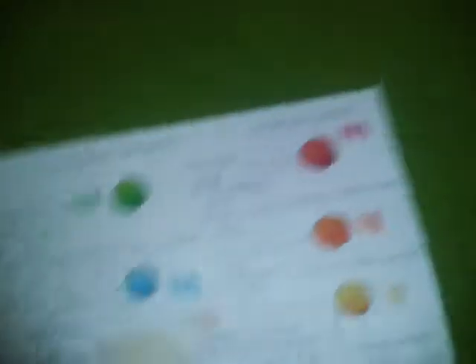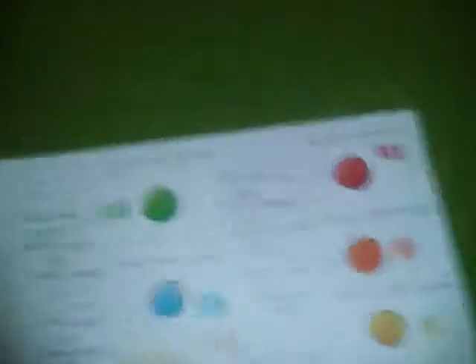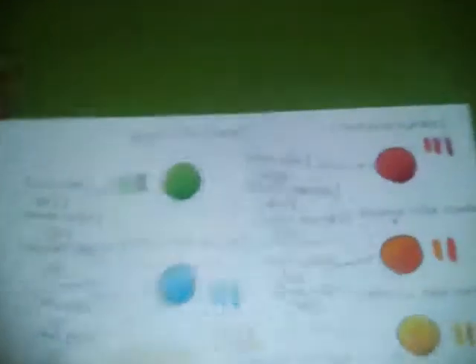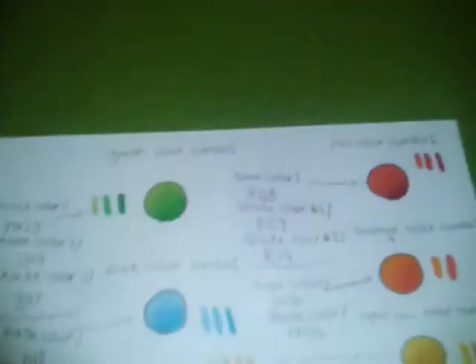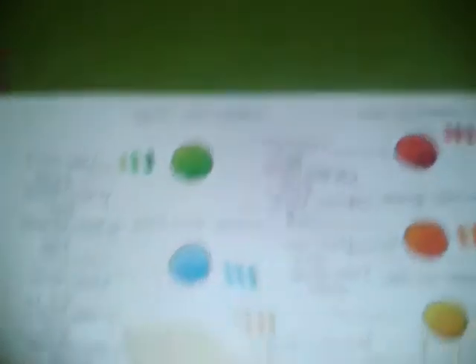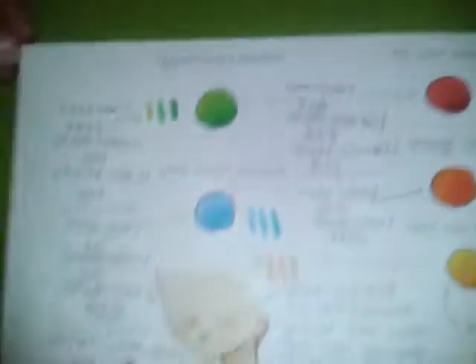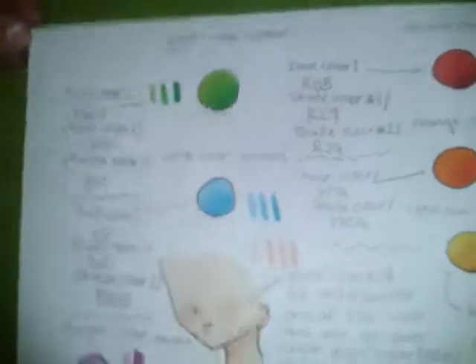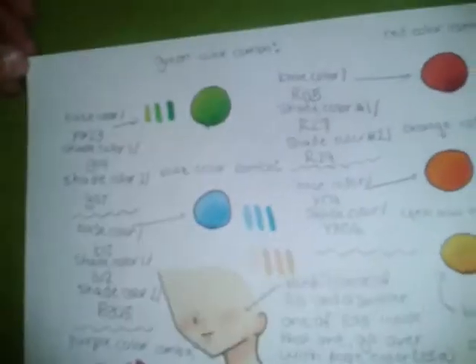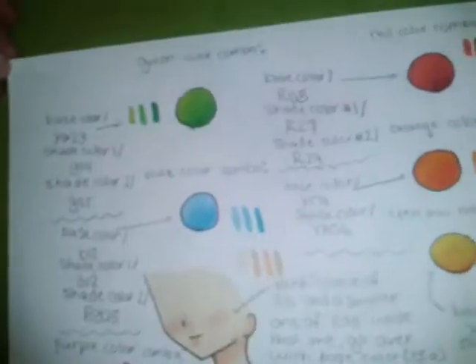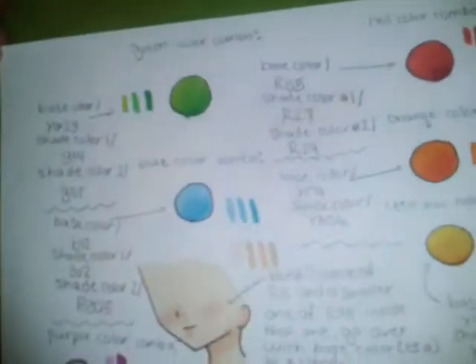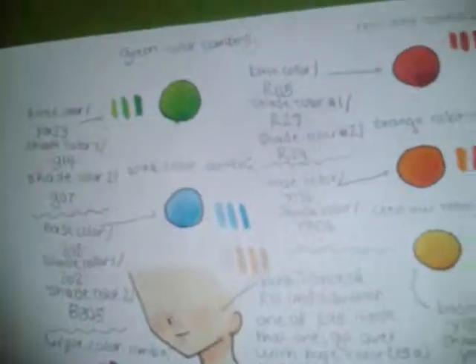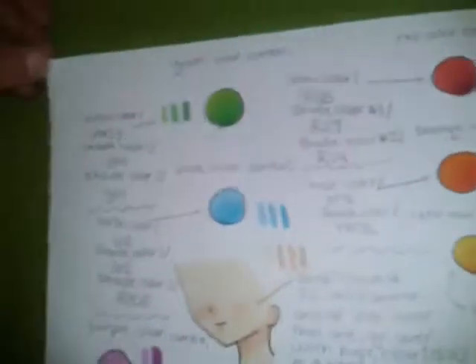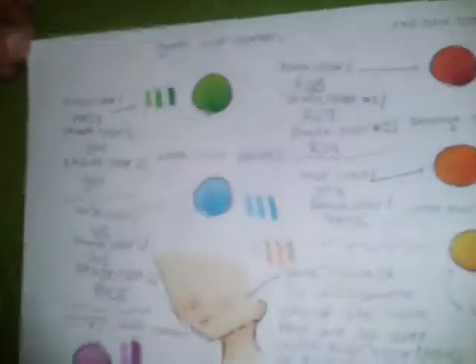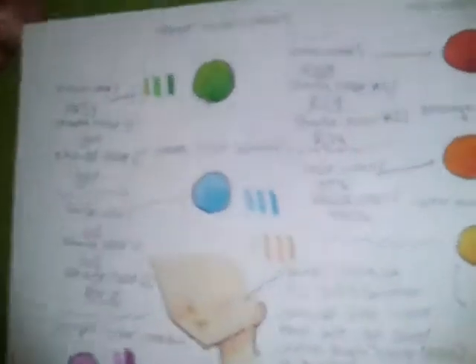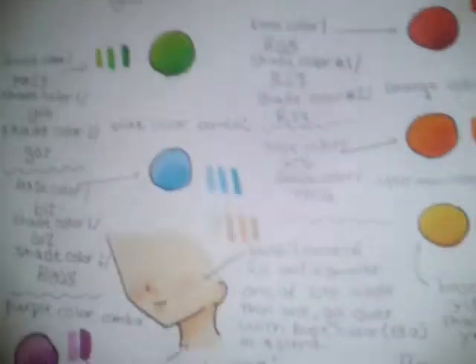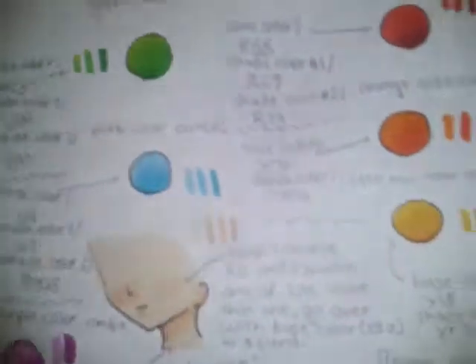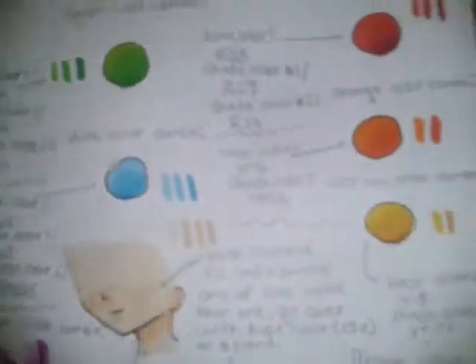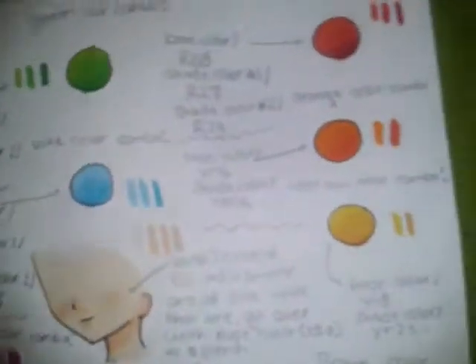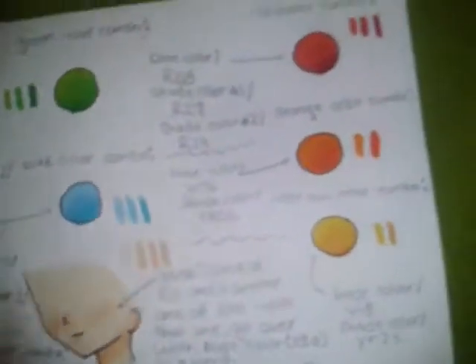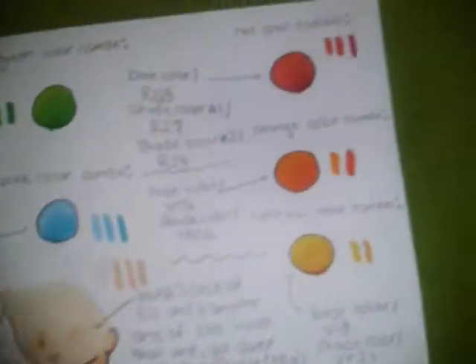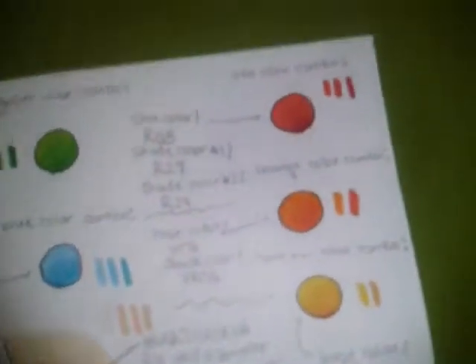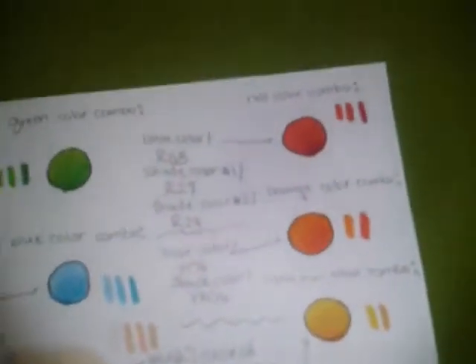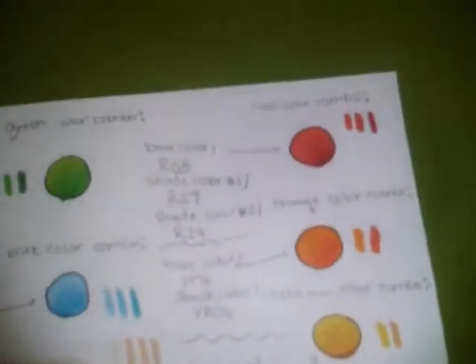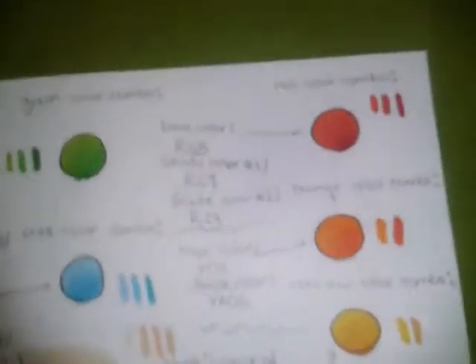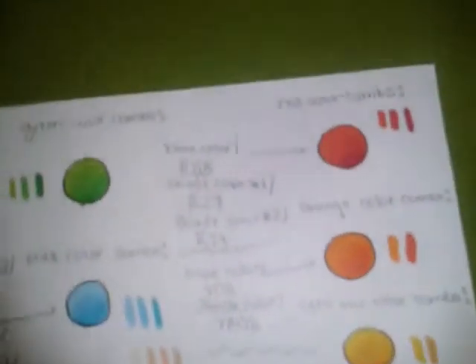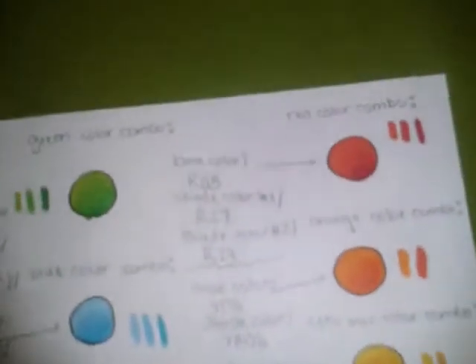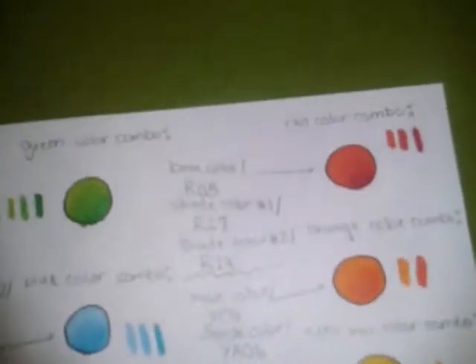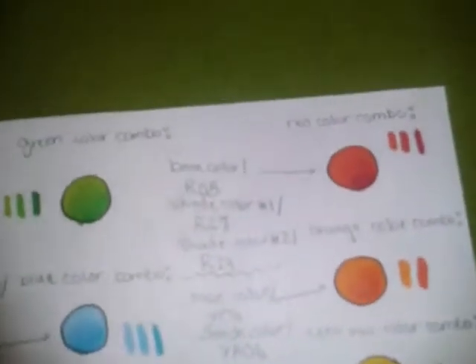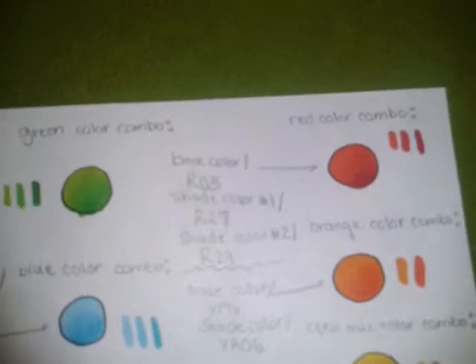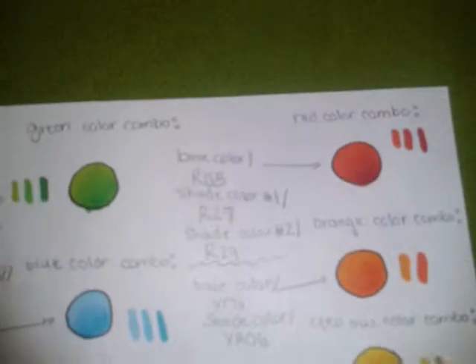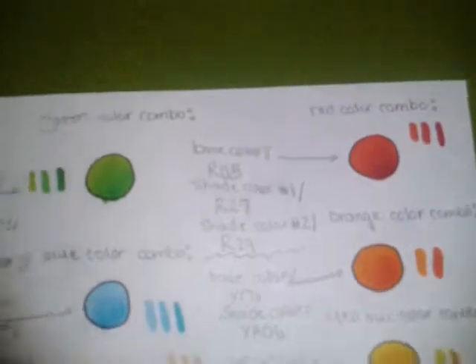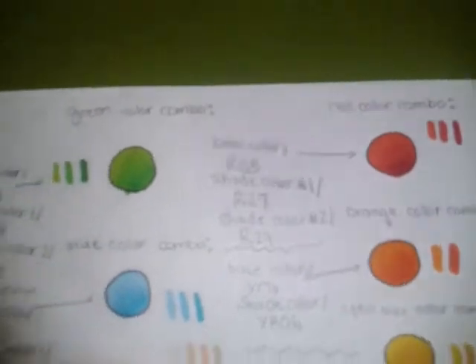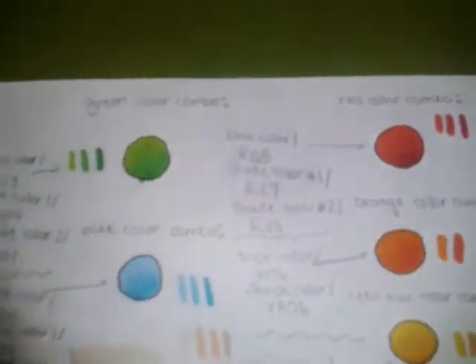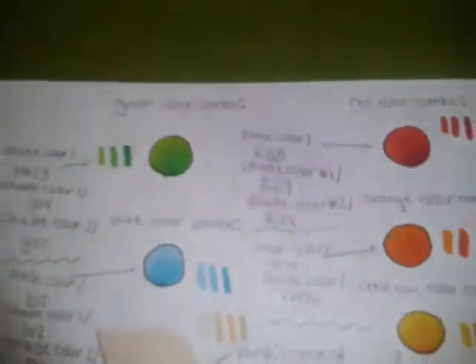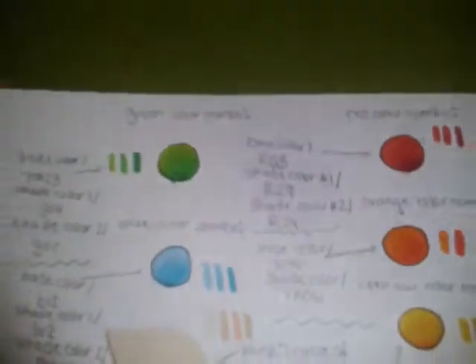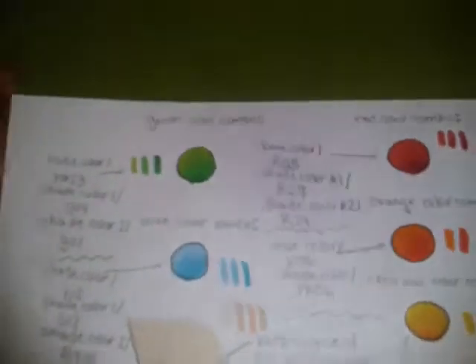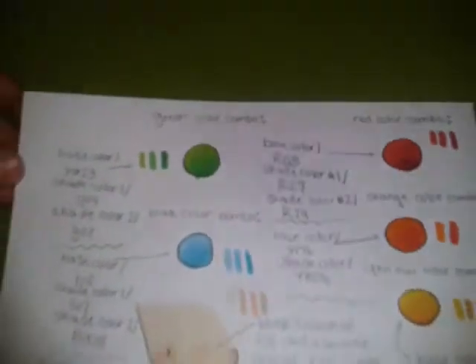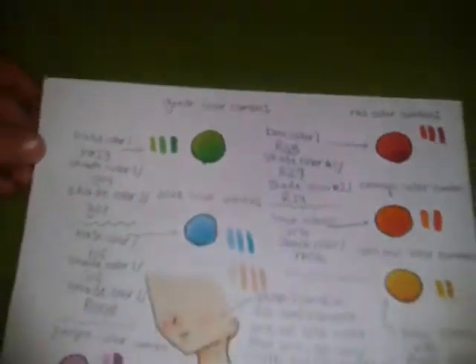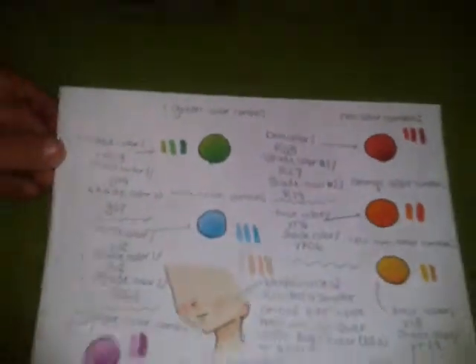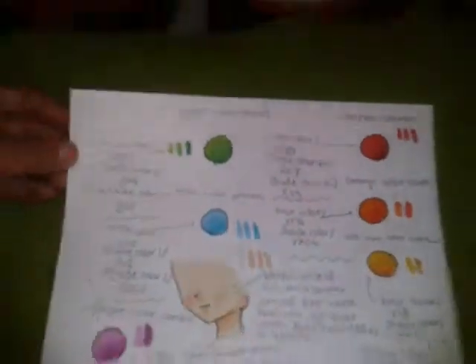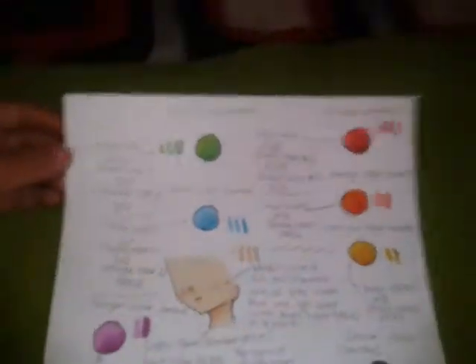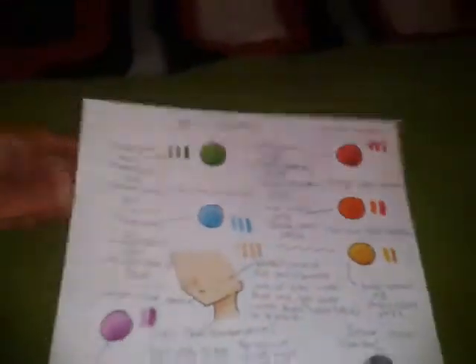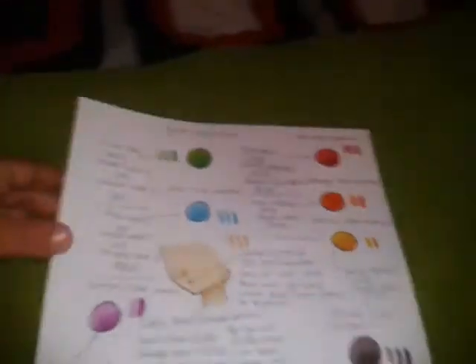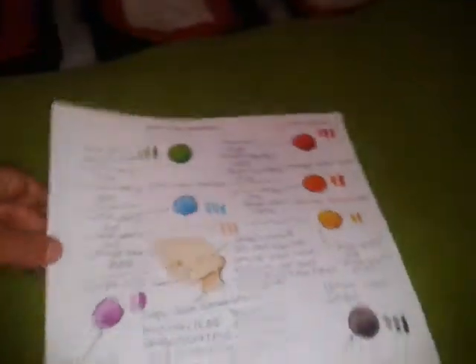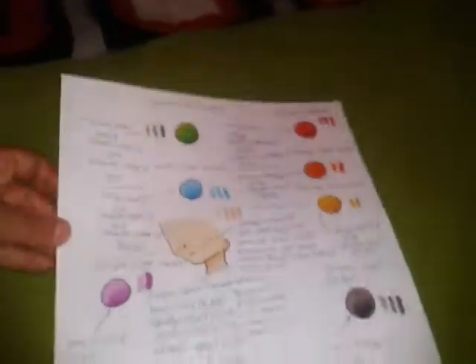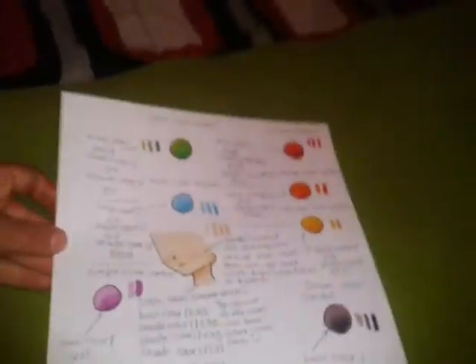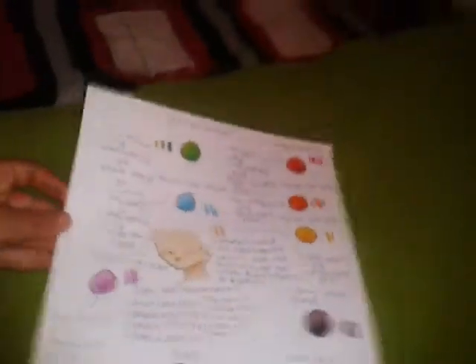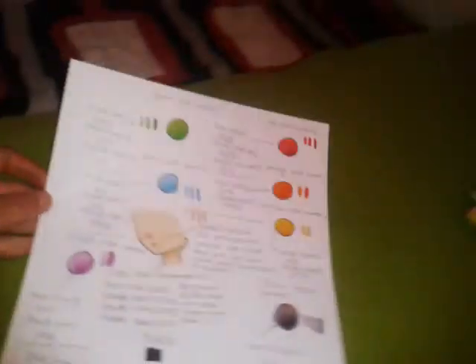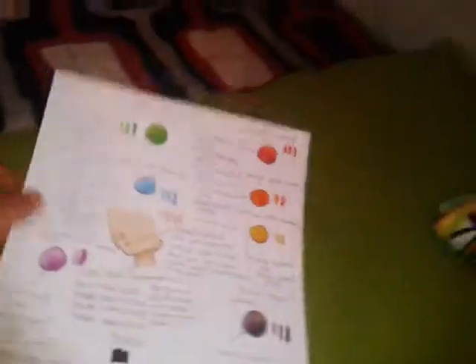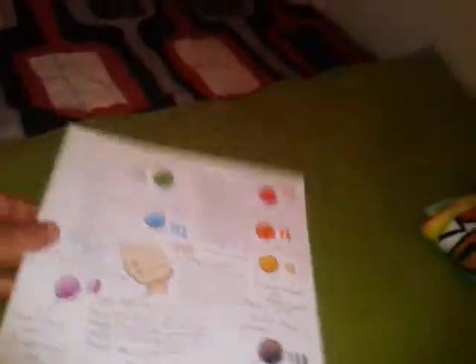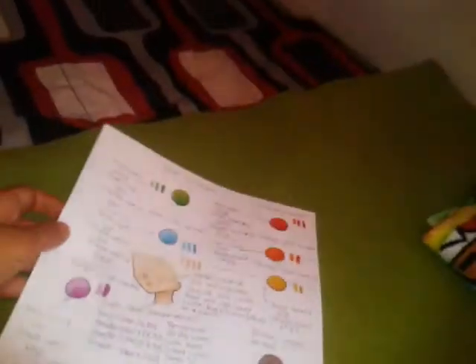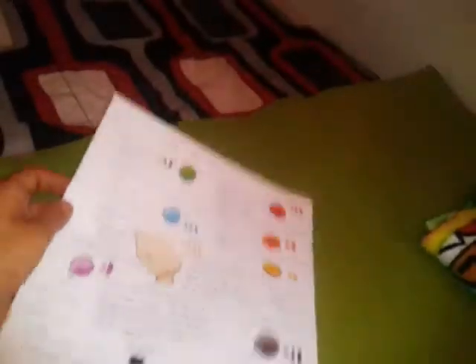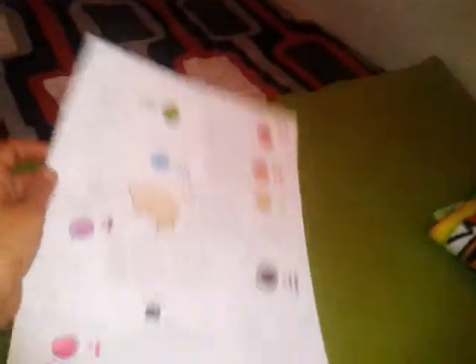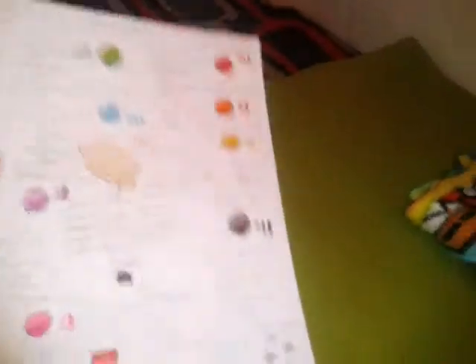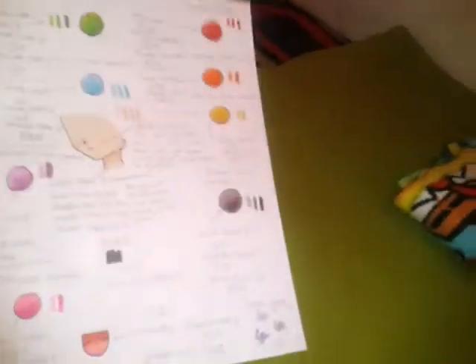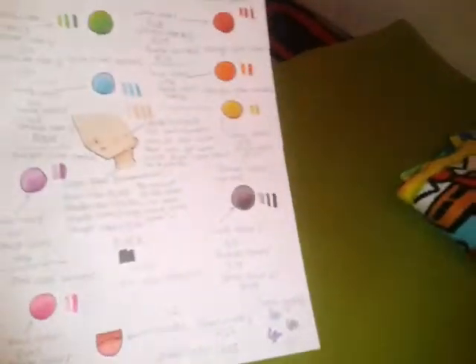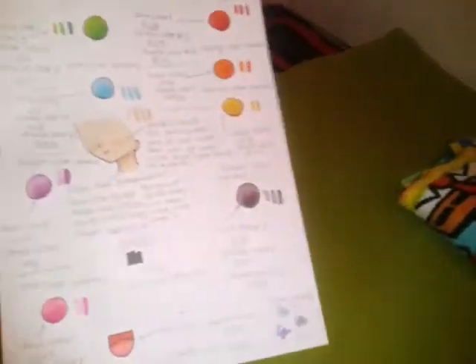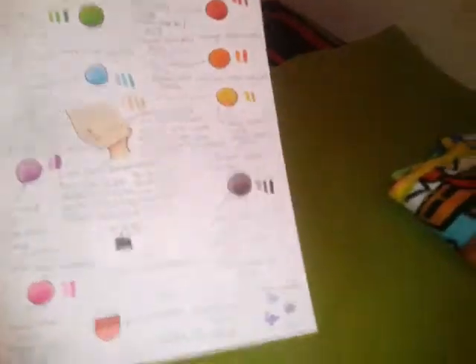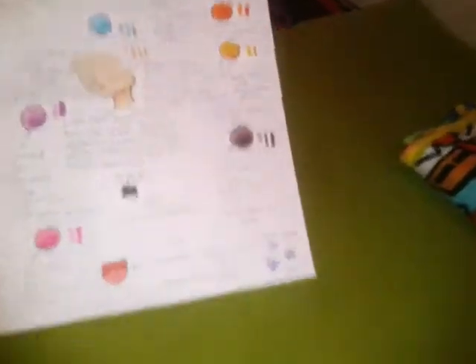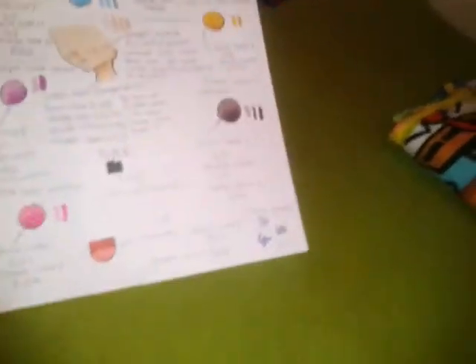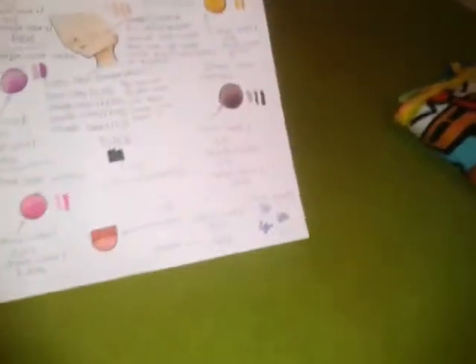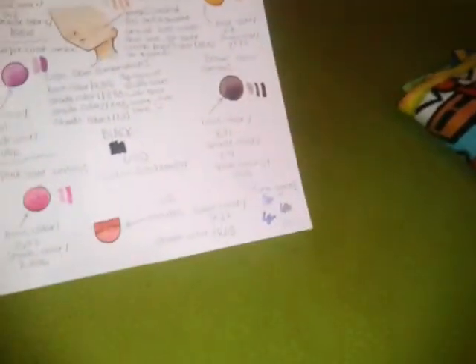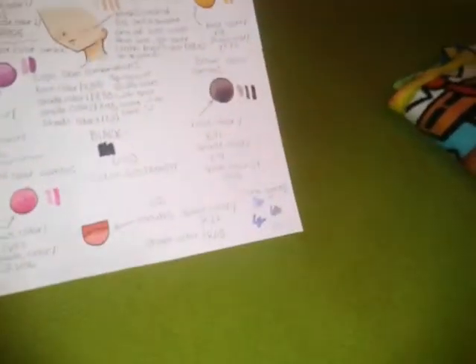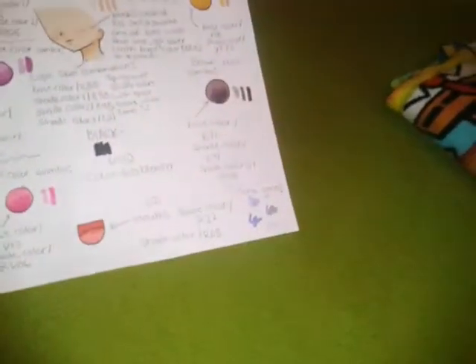Hey, so I'm just going to show you something you can make. I made it, and it's pretty cool.